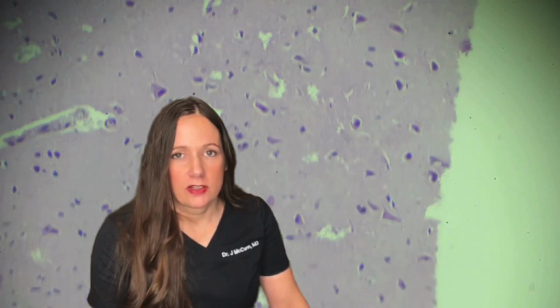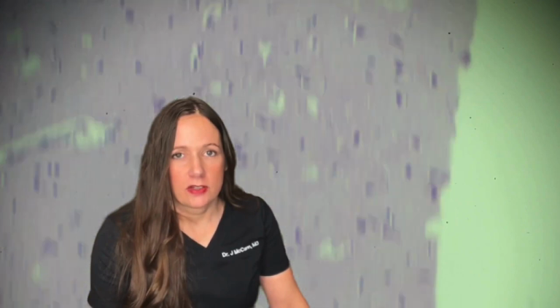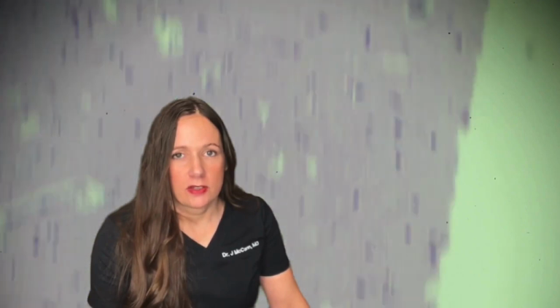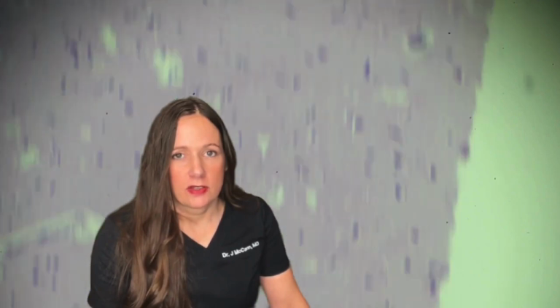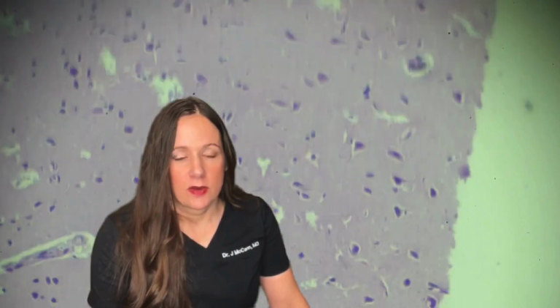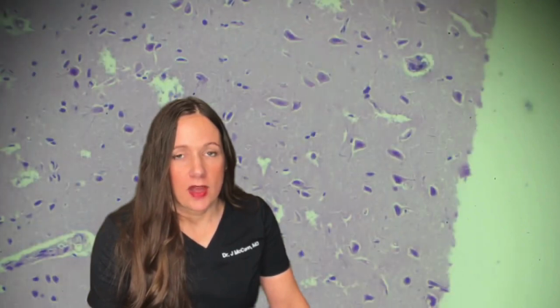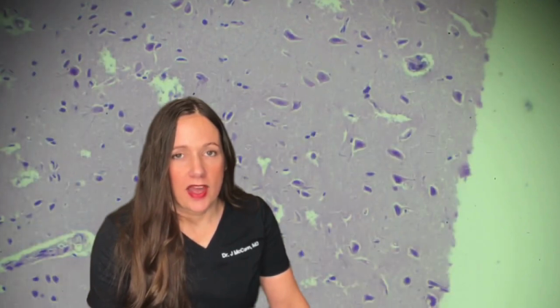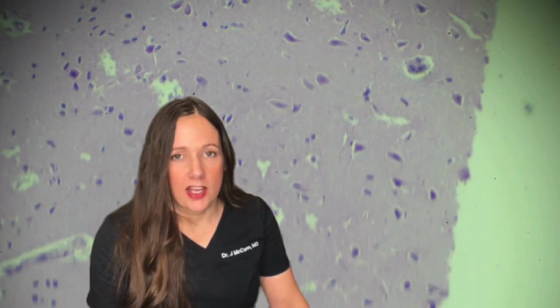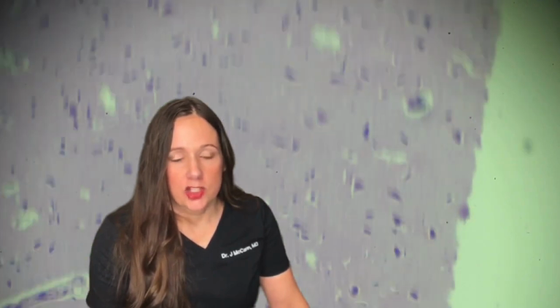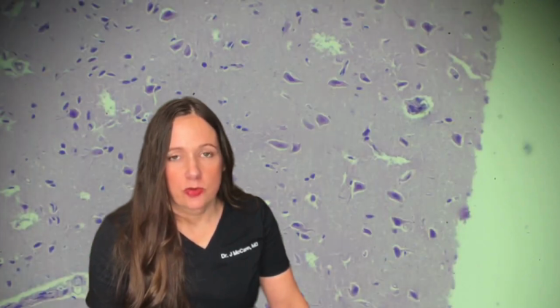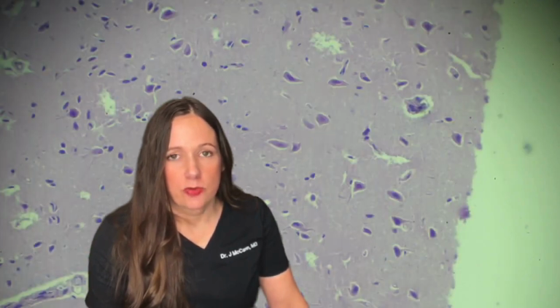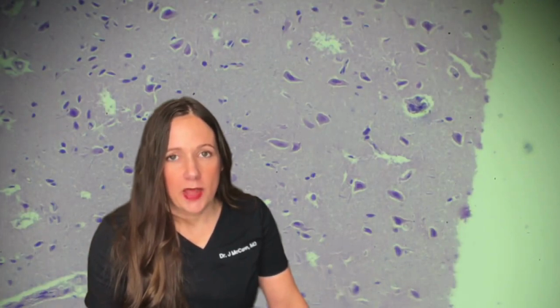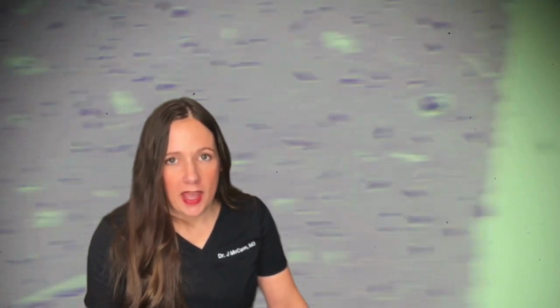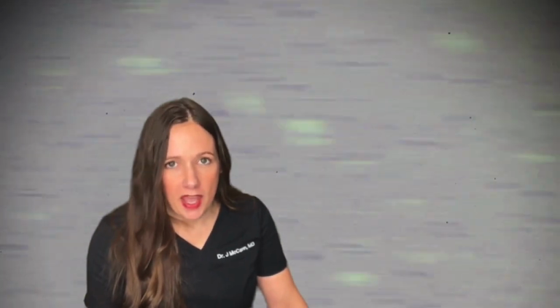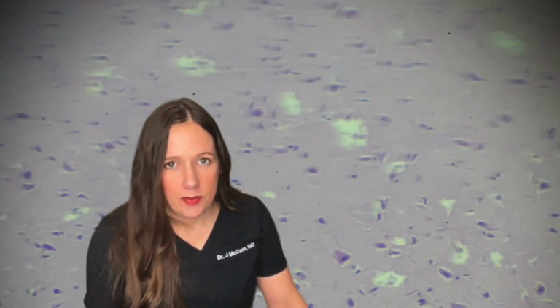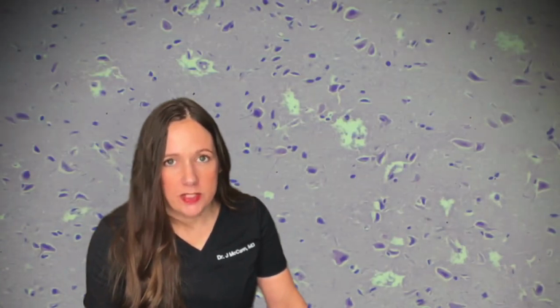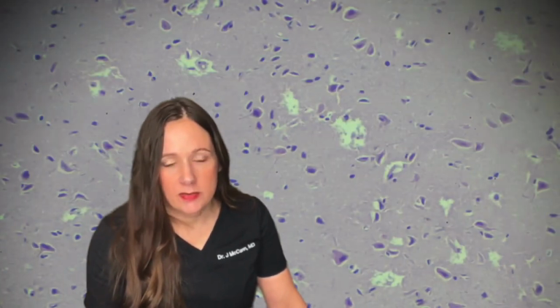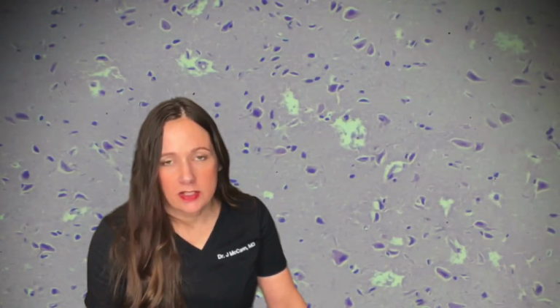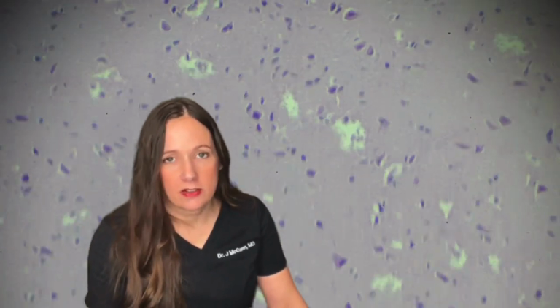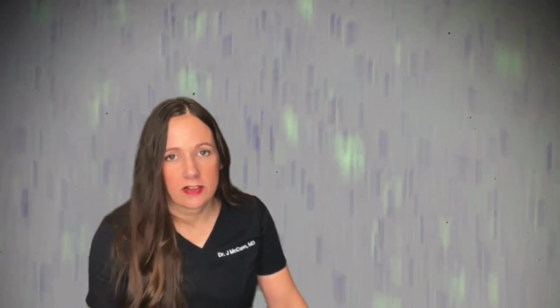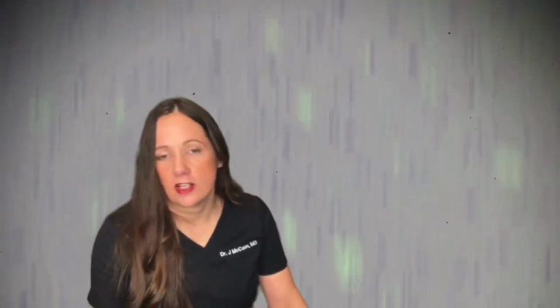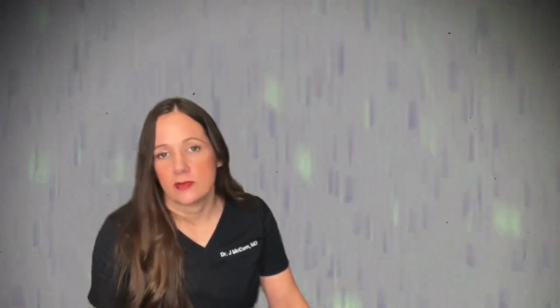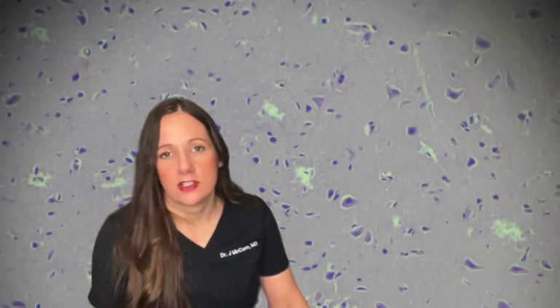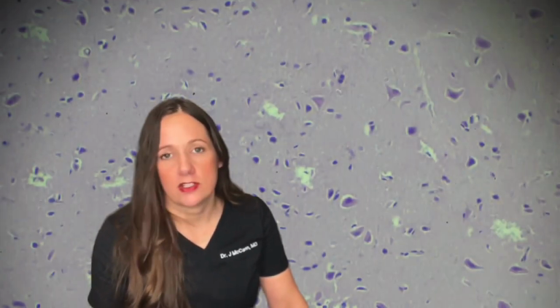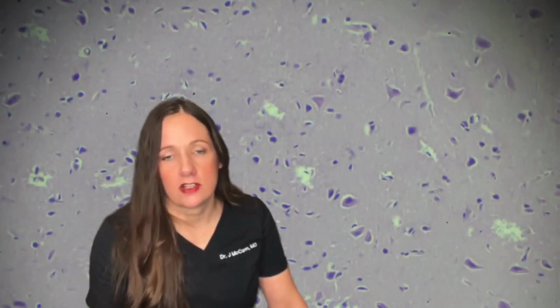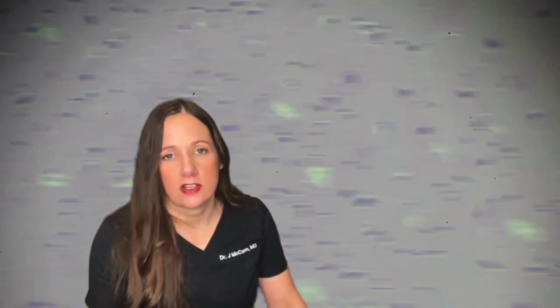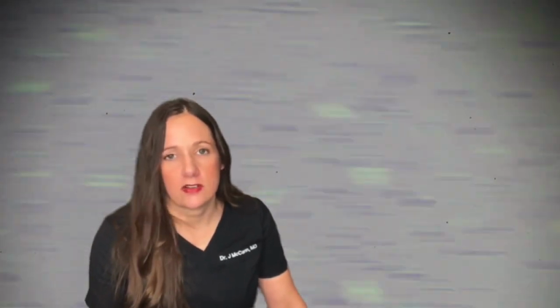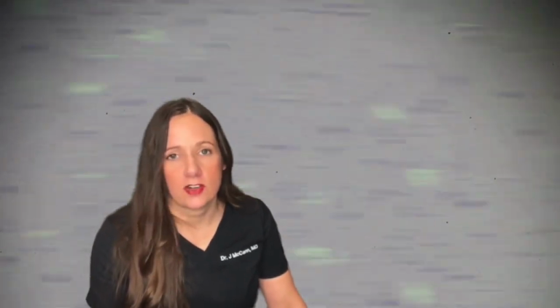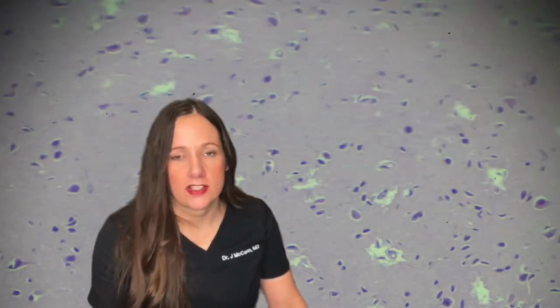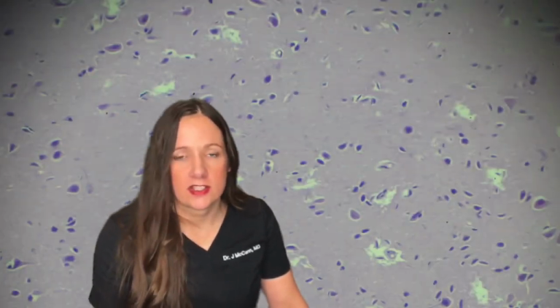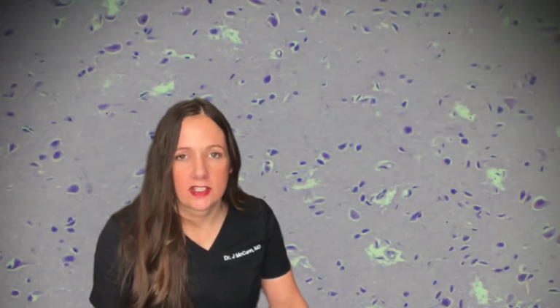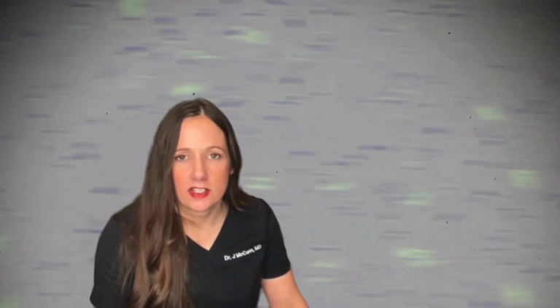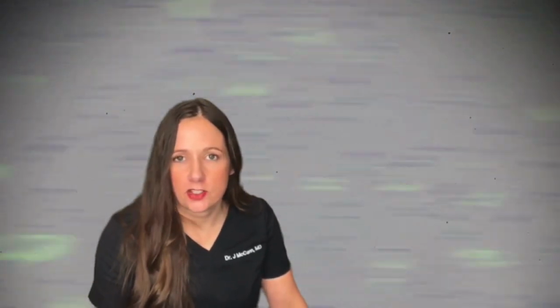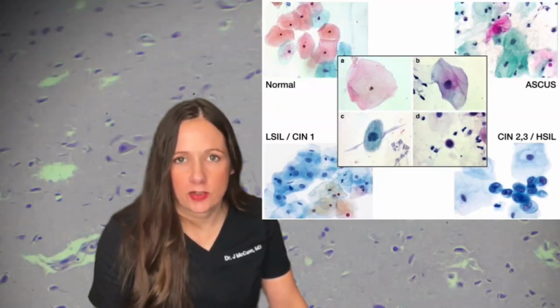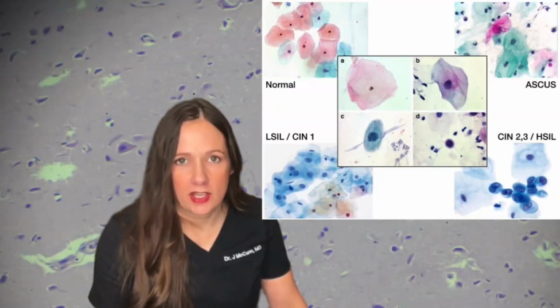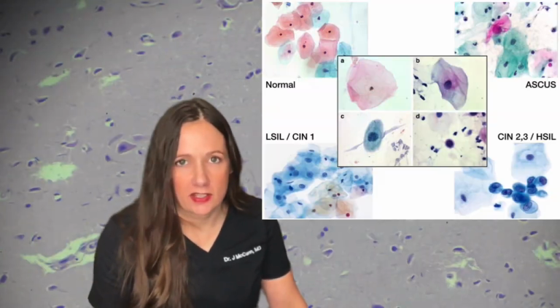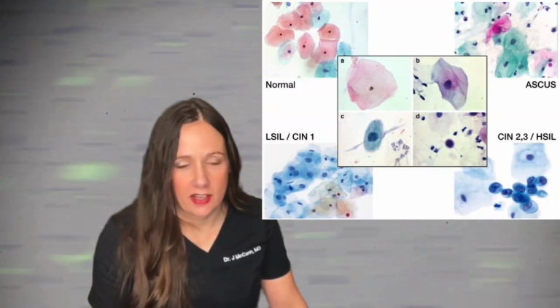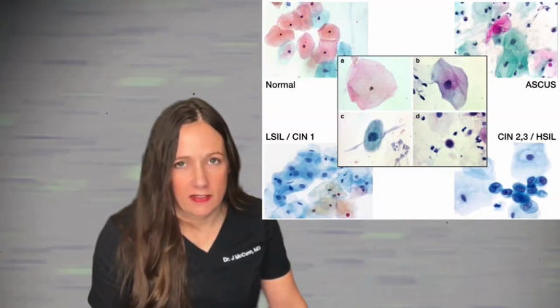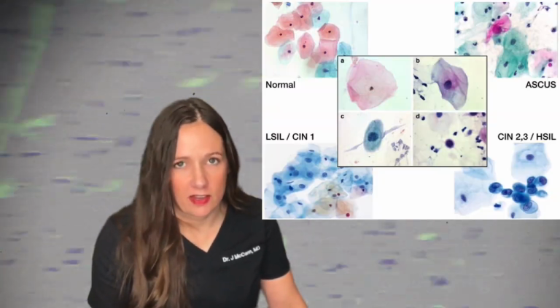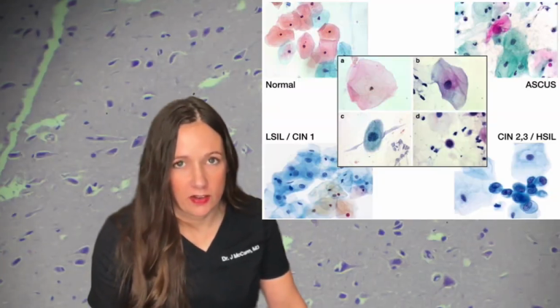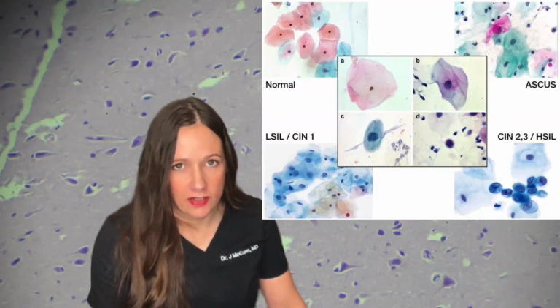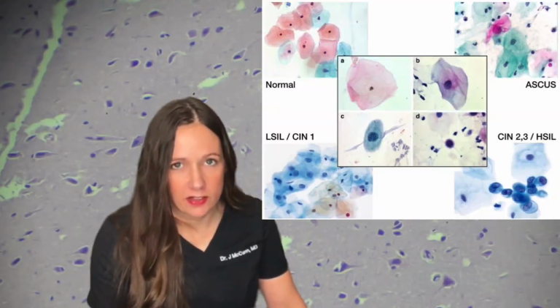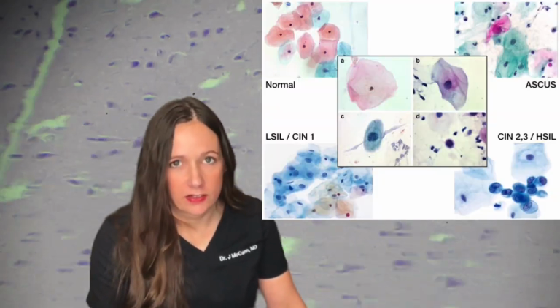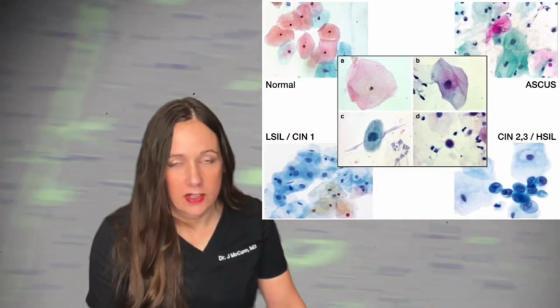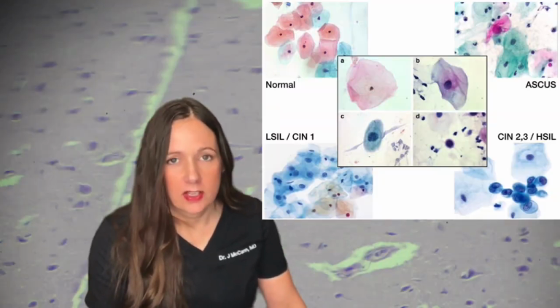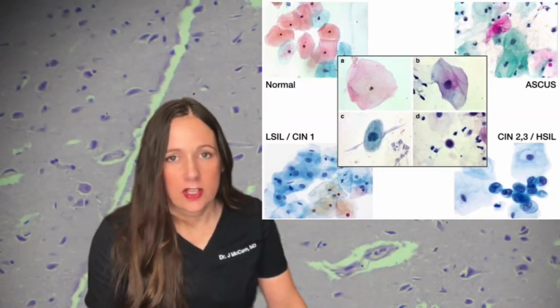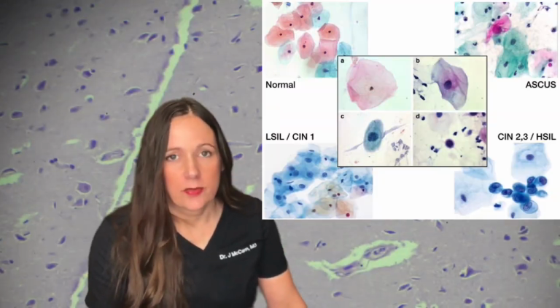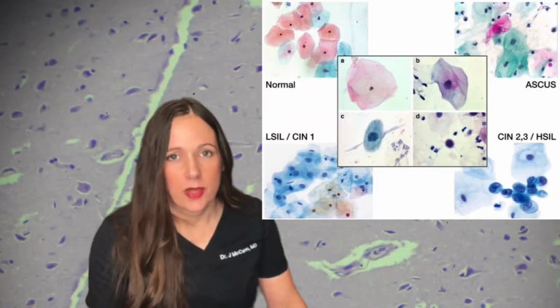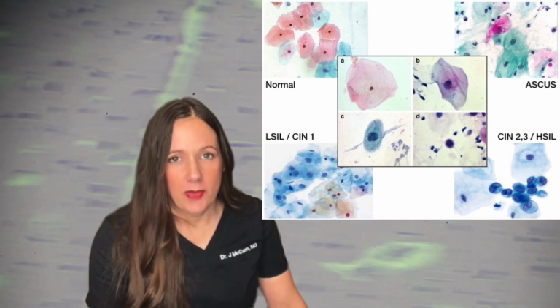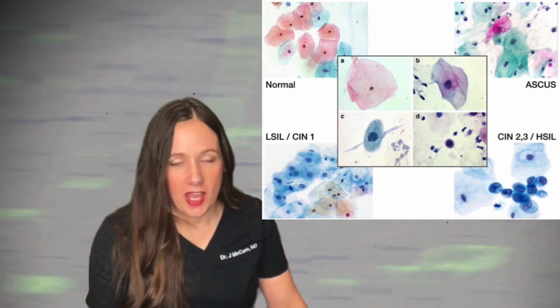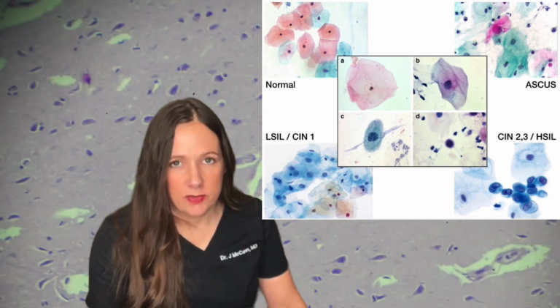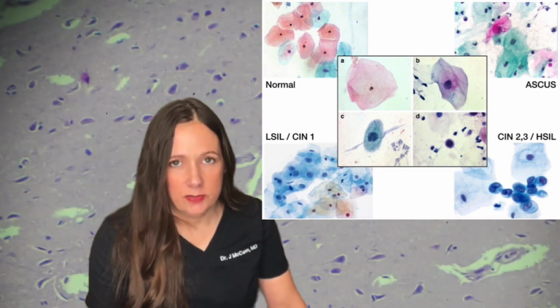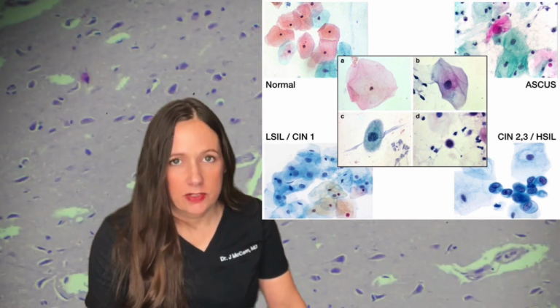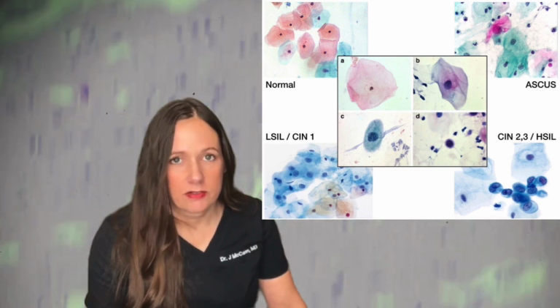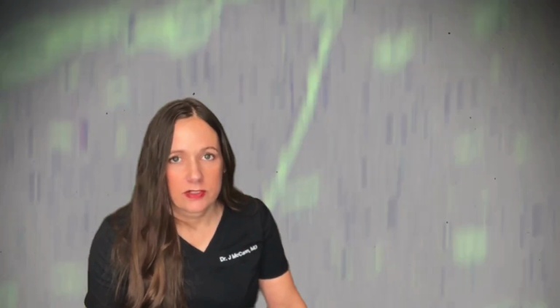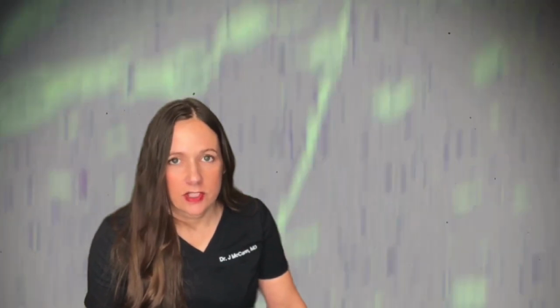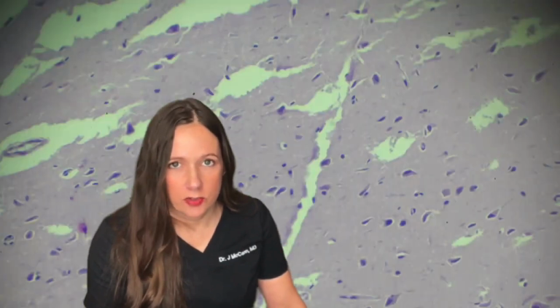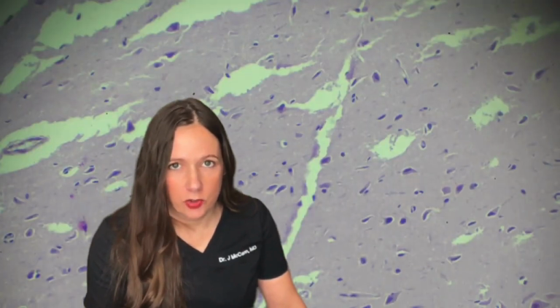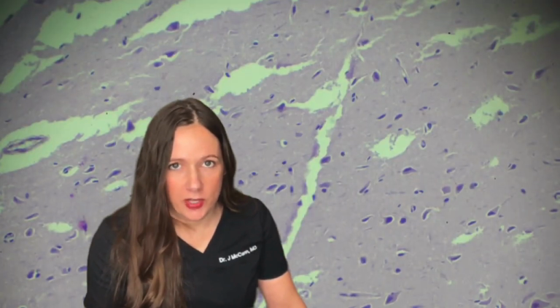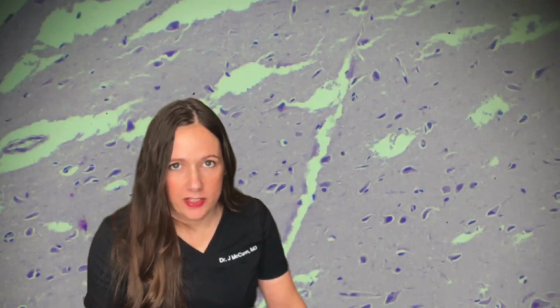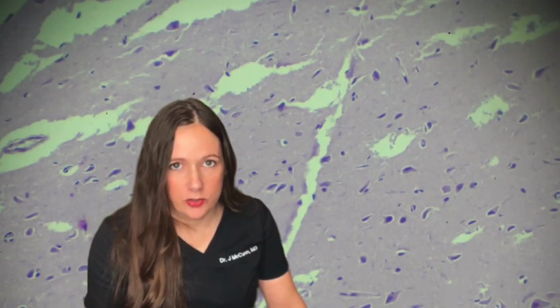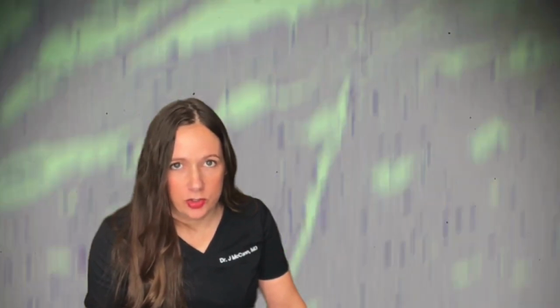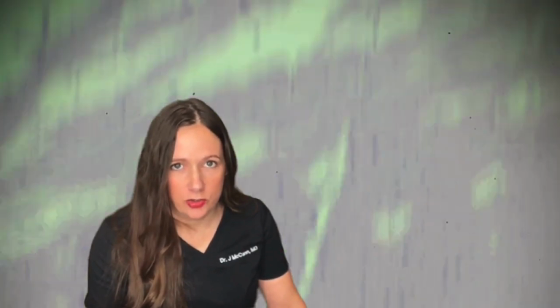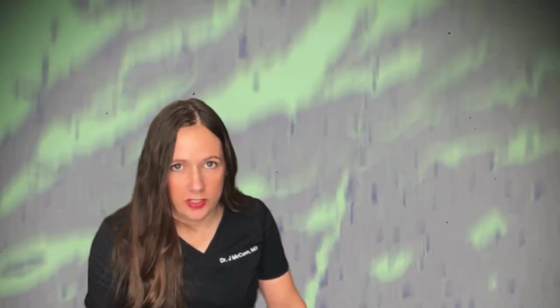The actual pap smear does not cover STDs — you can add that on. But the pap smear is cervical cancer screening.